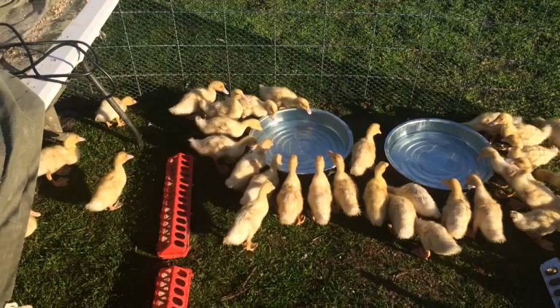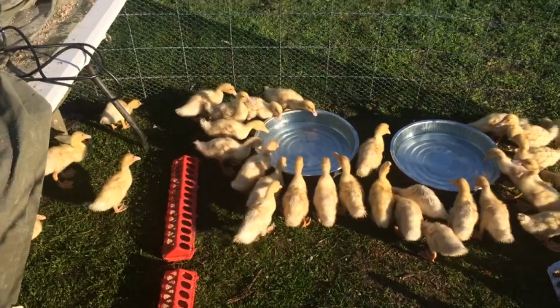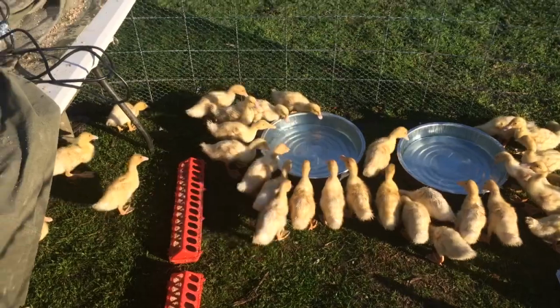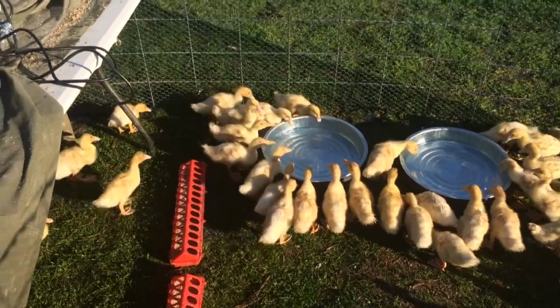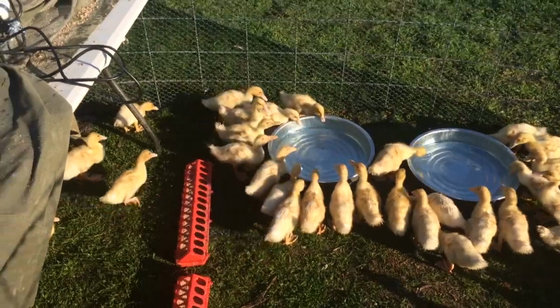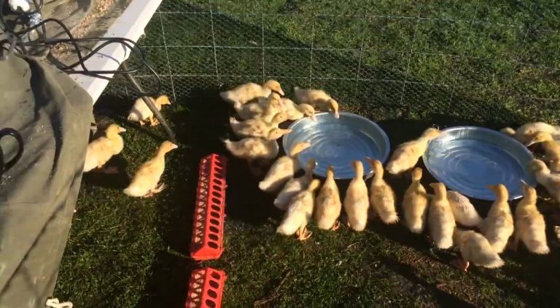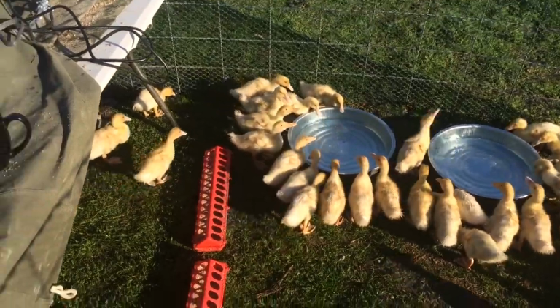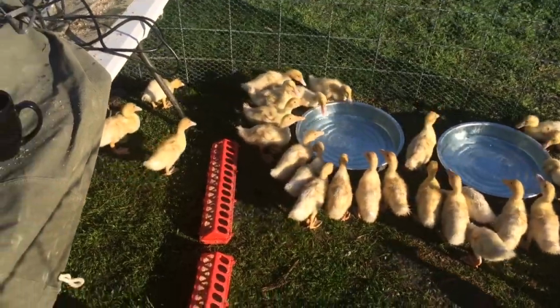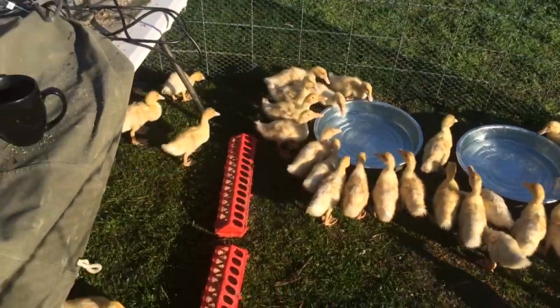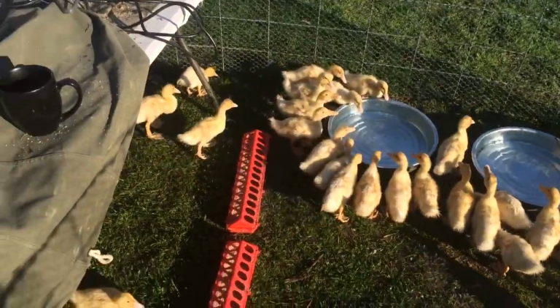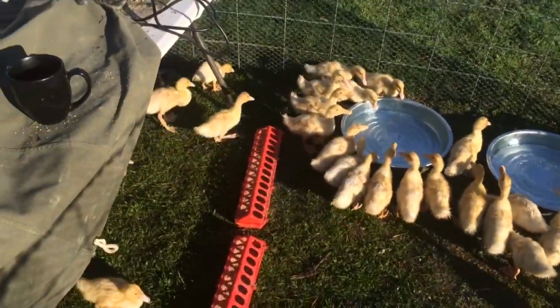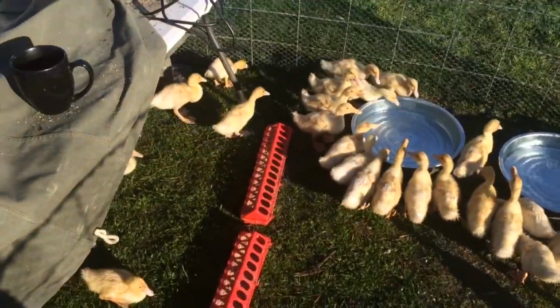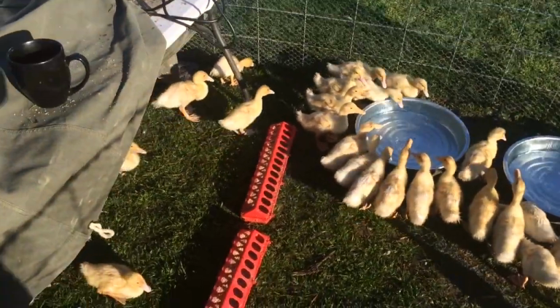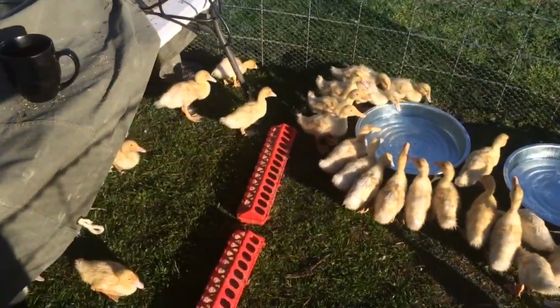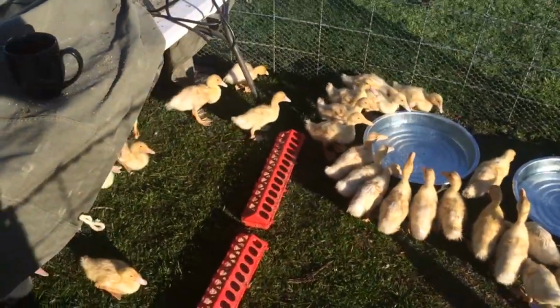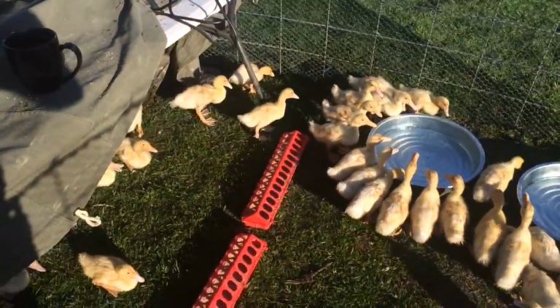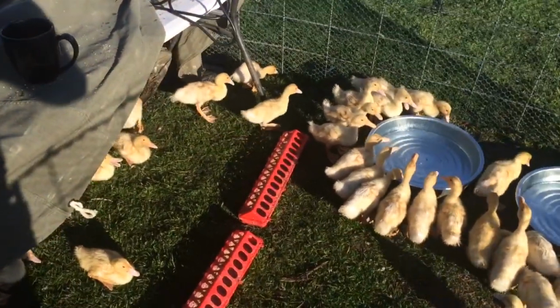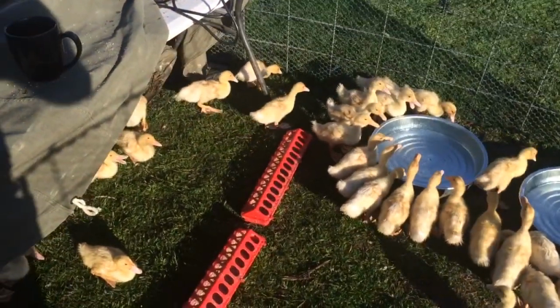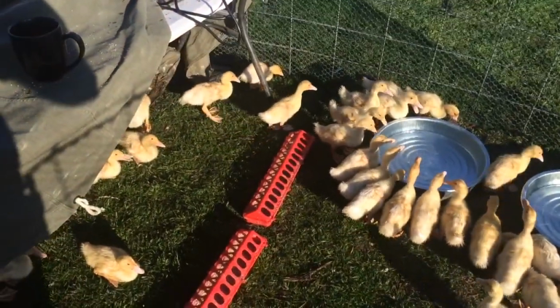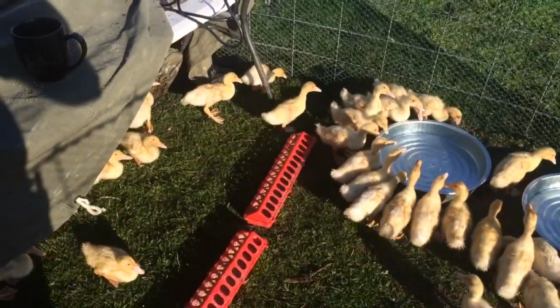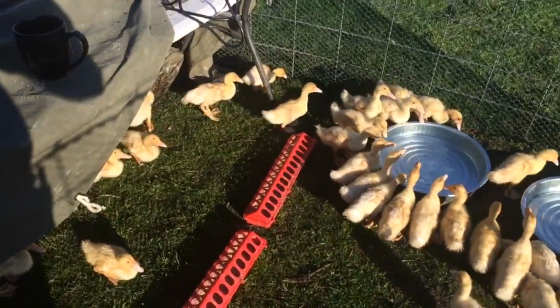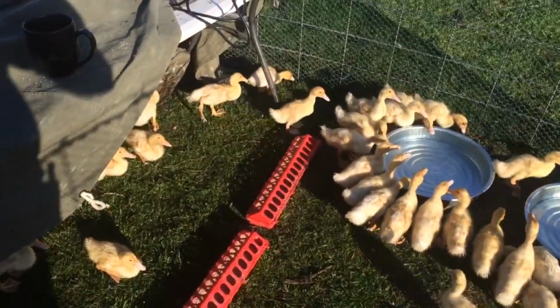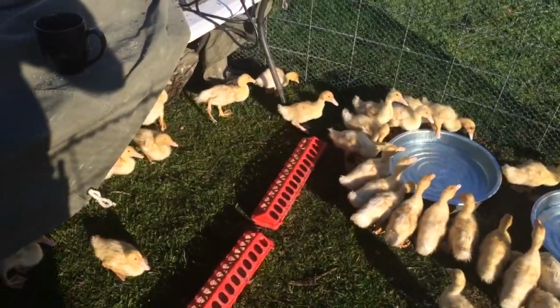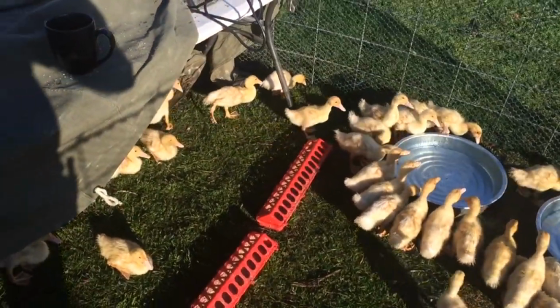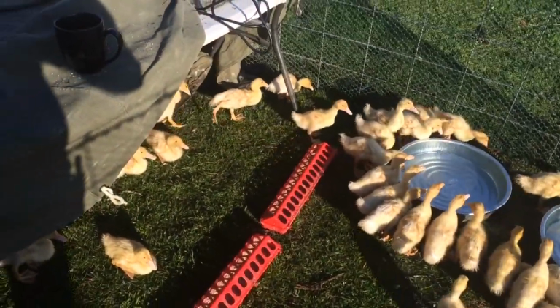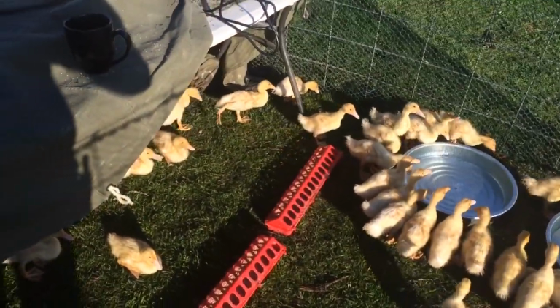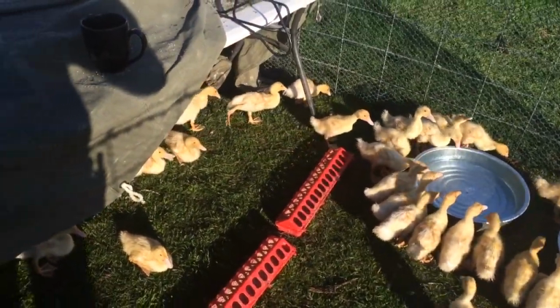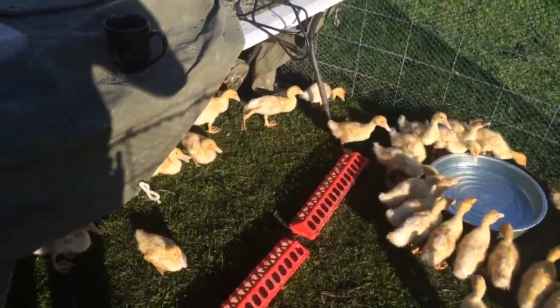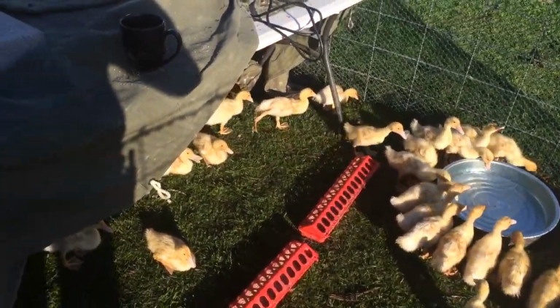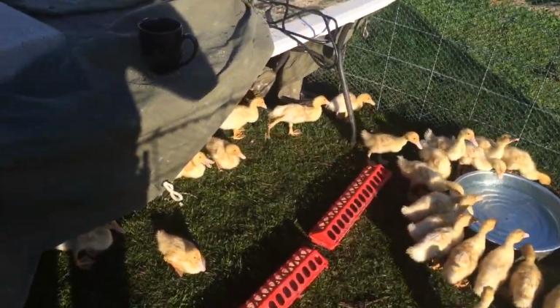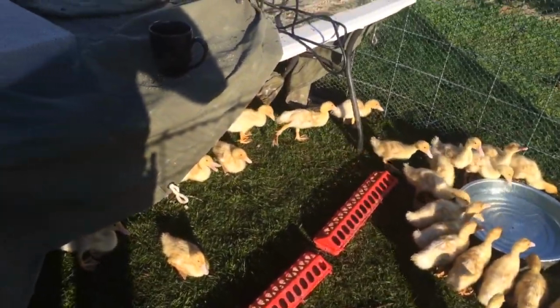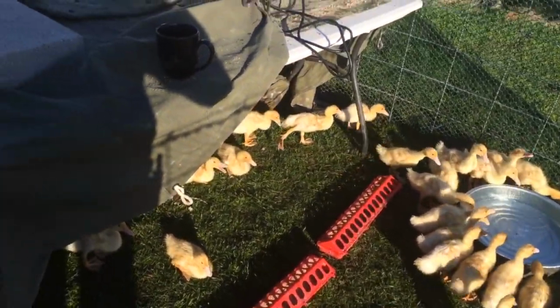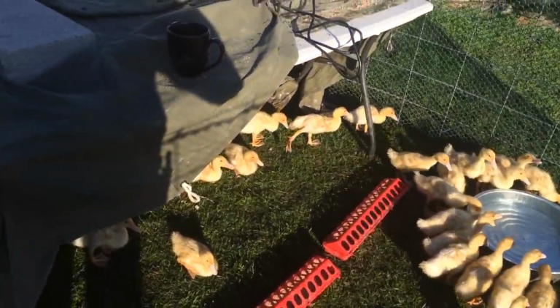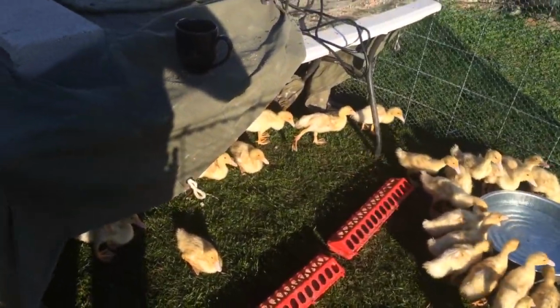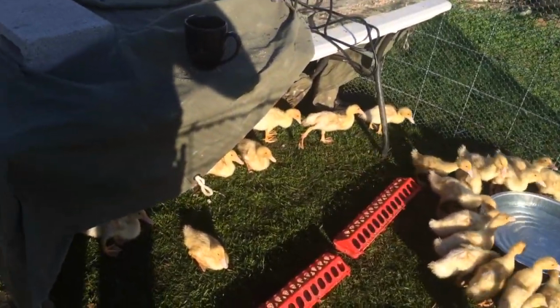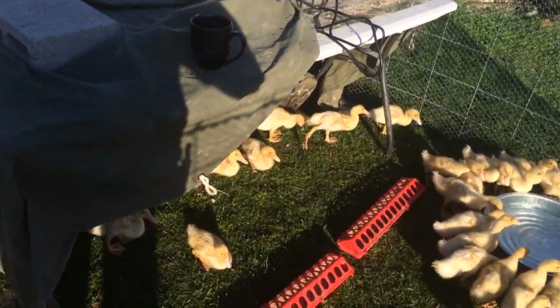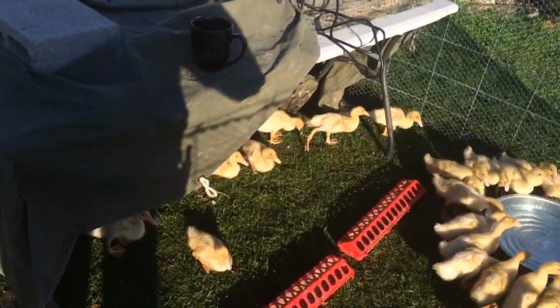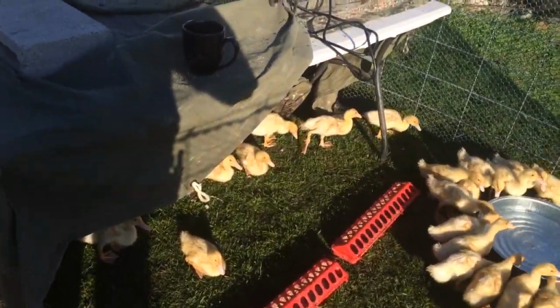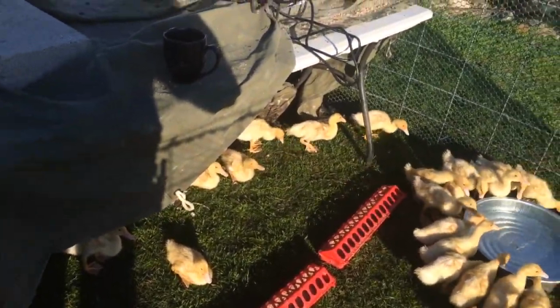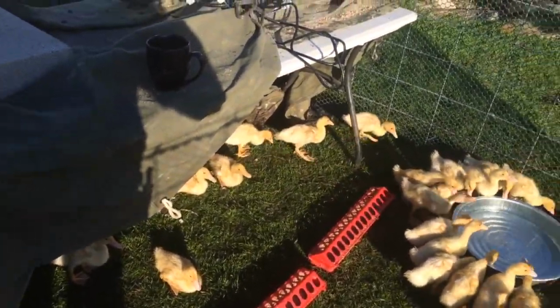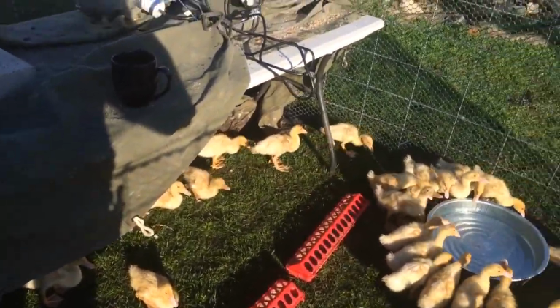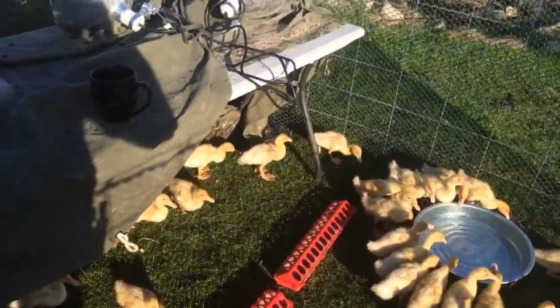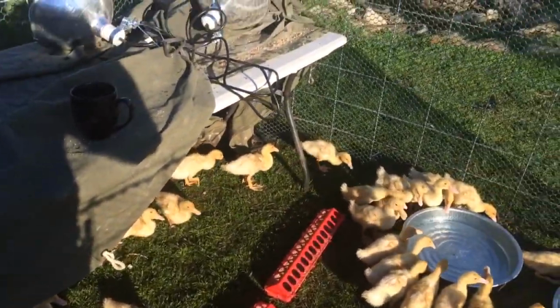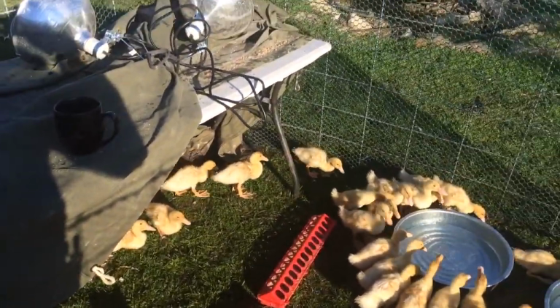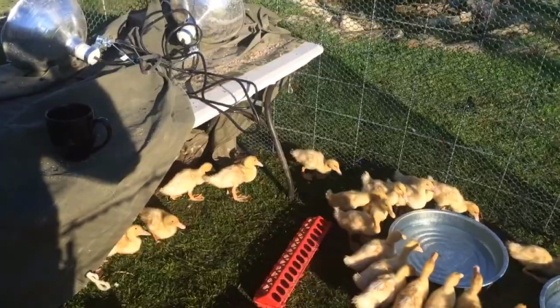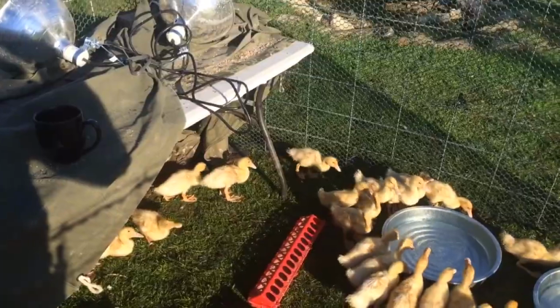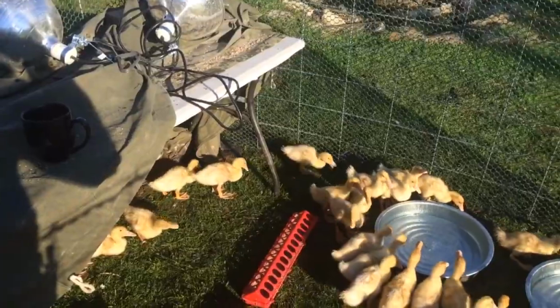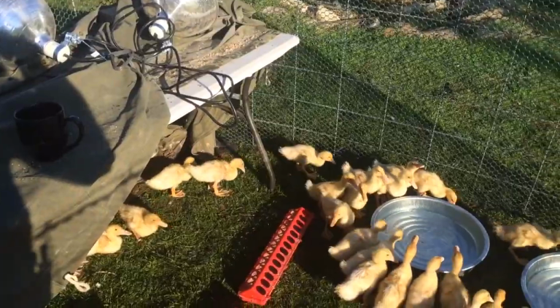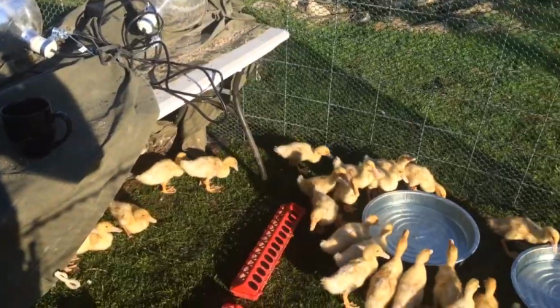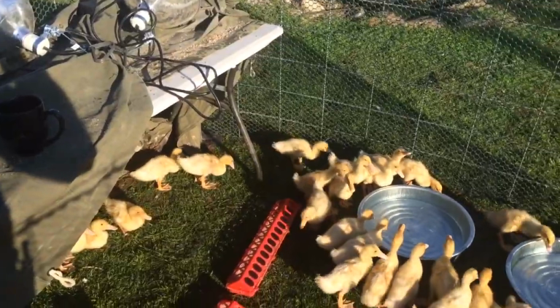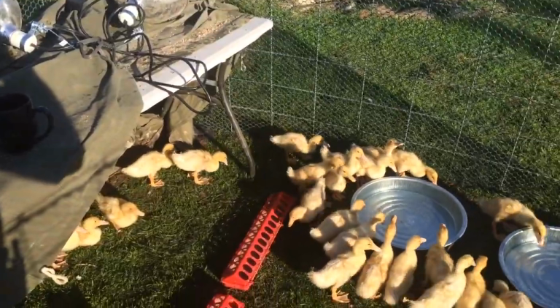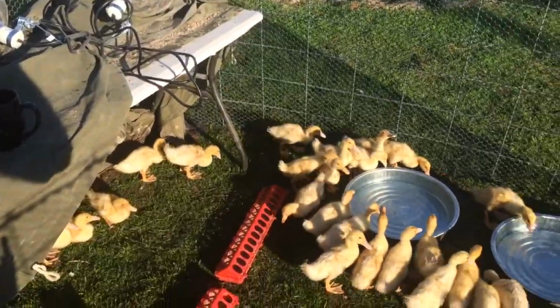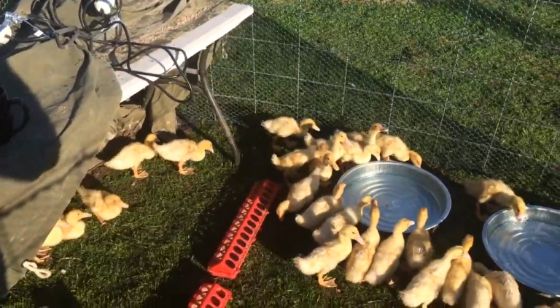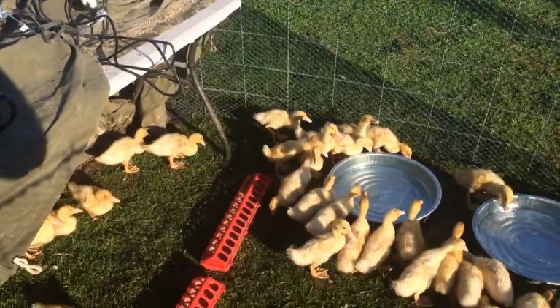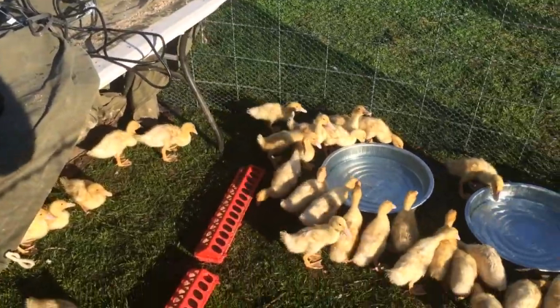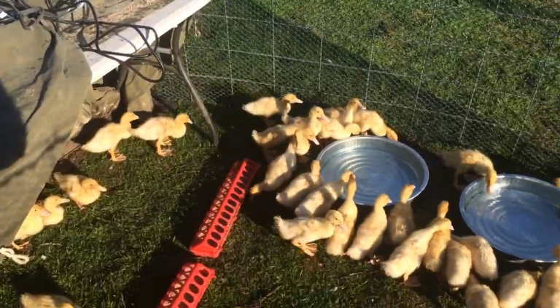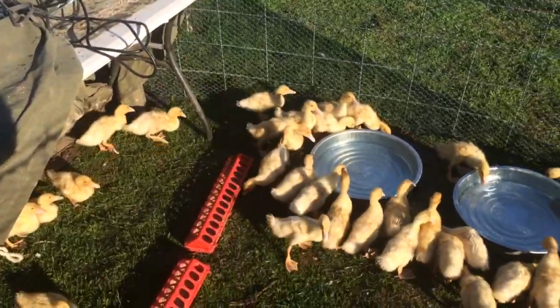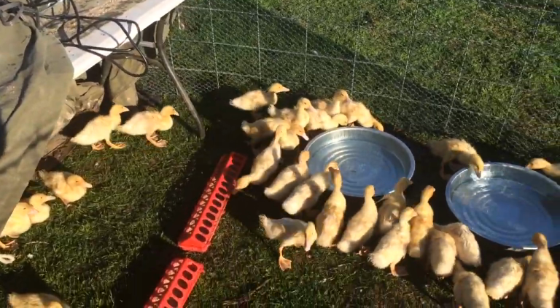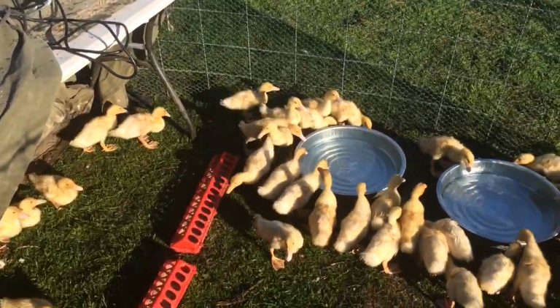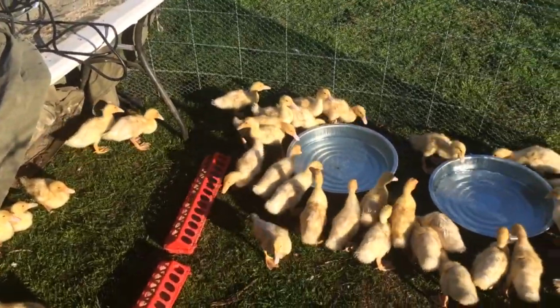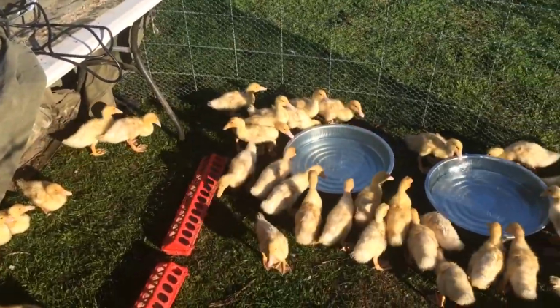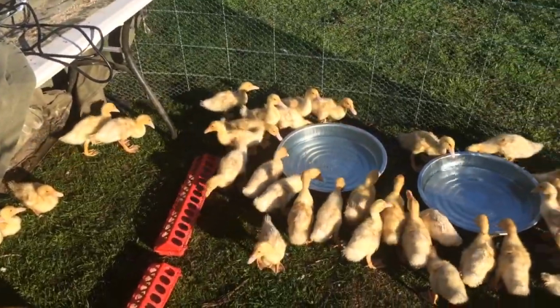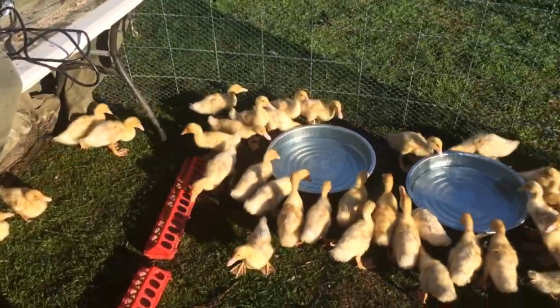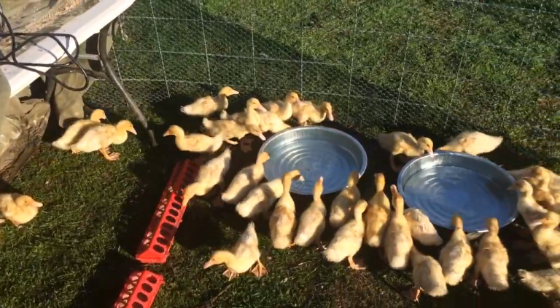Alright guys, it's a brand new morning. Episode 17 of the Duck Chronicles, and everybody's happy.